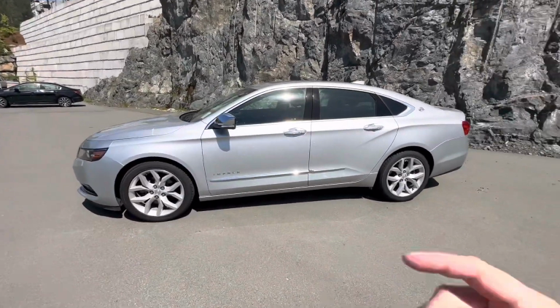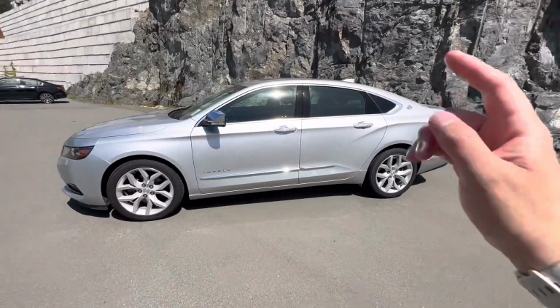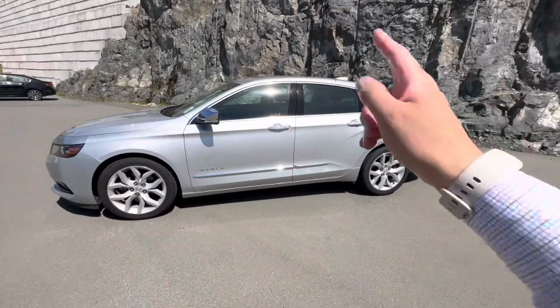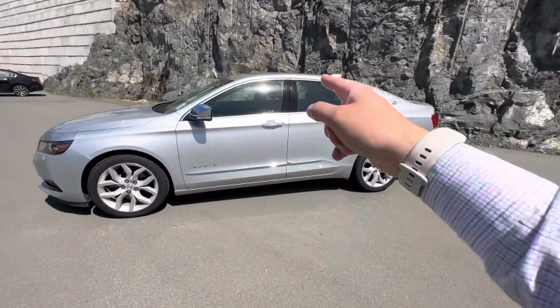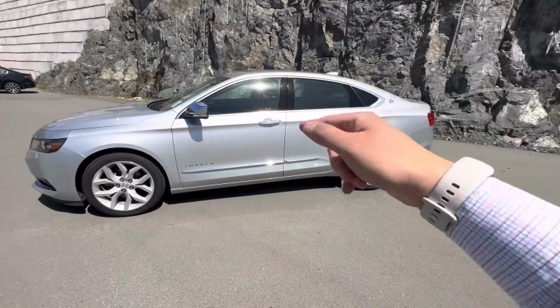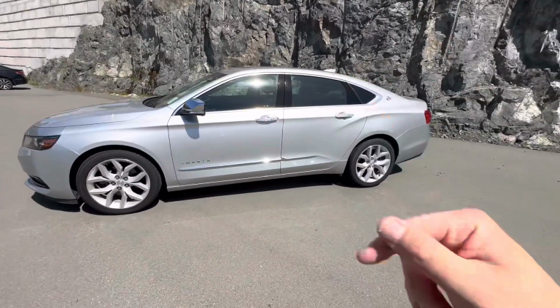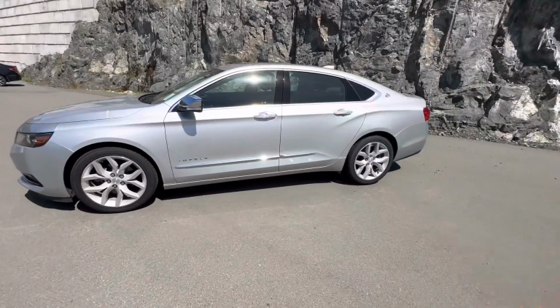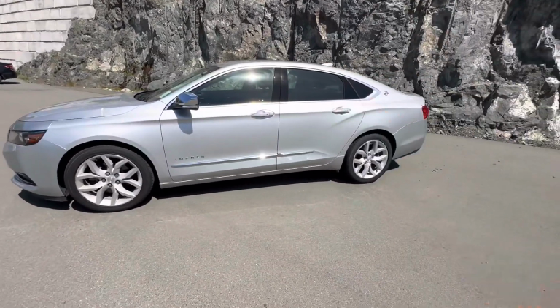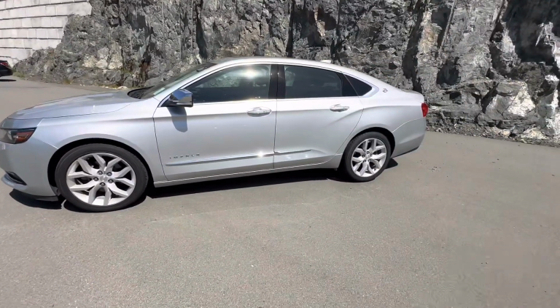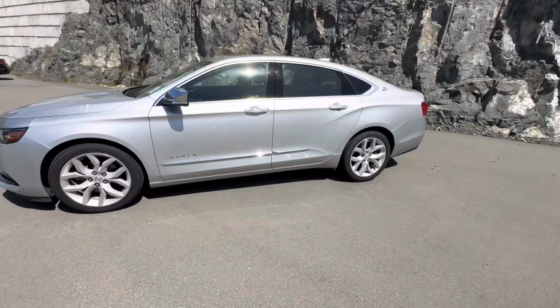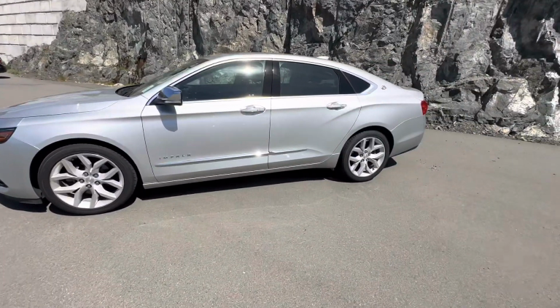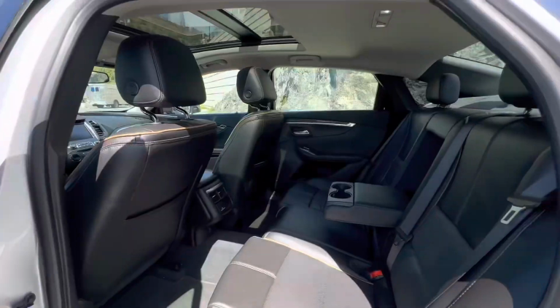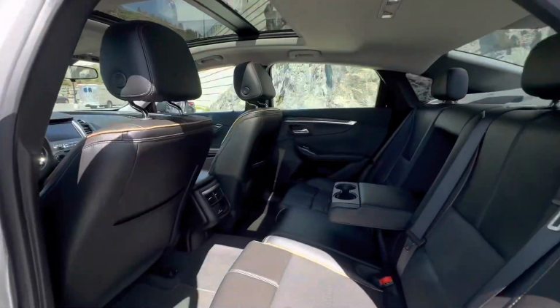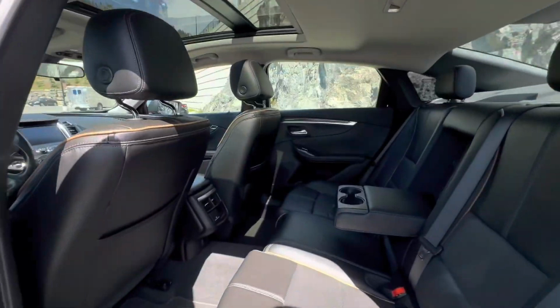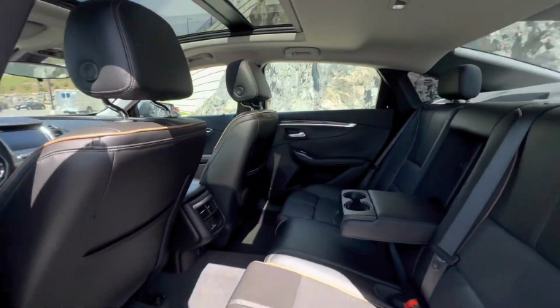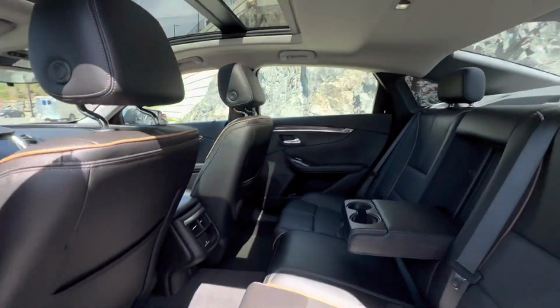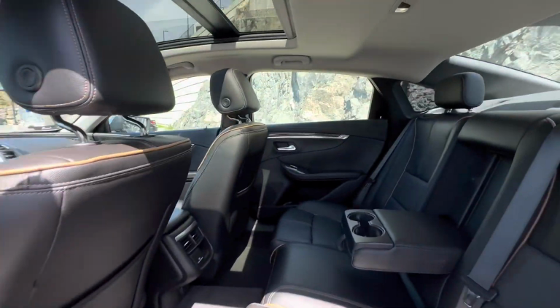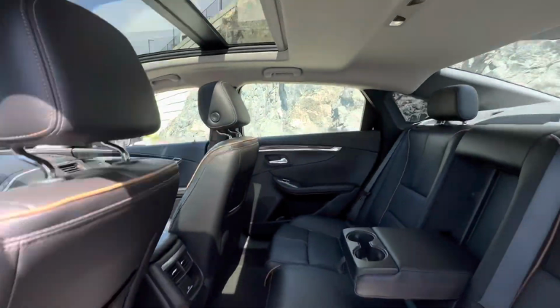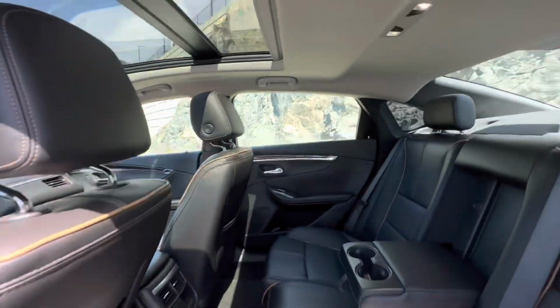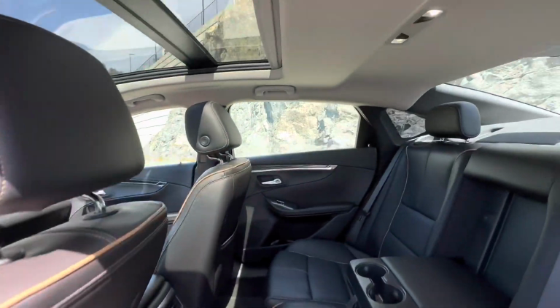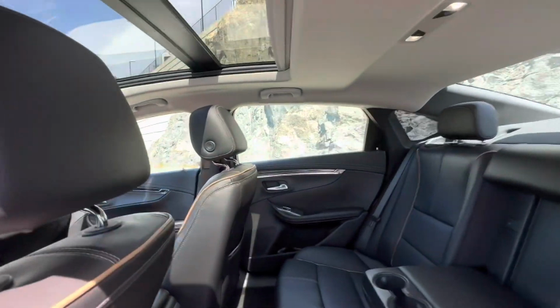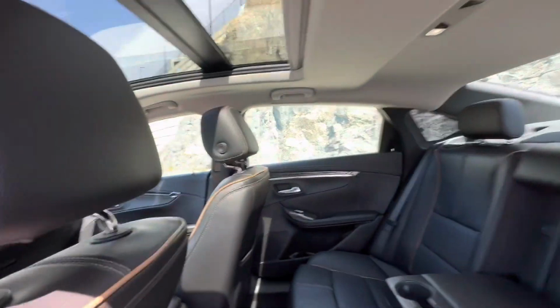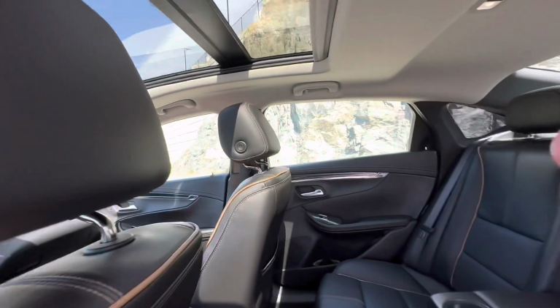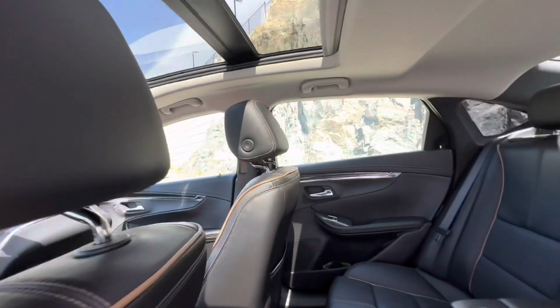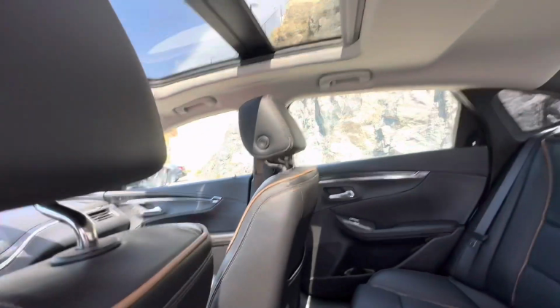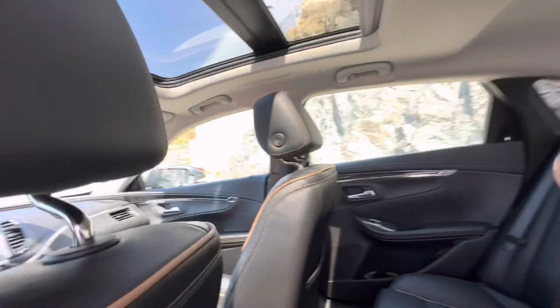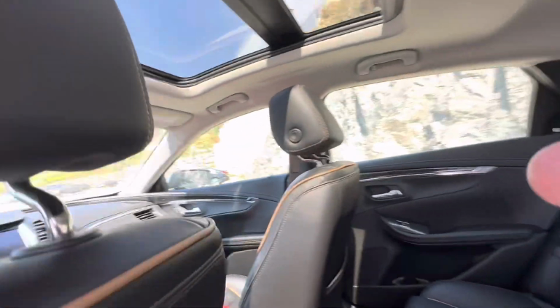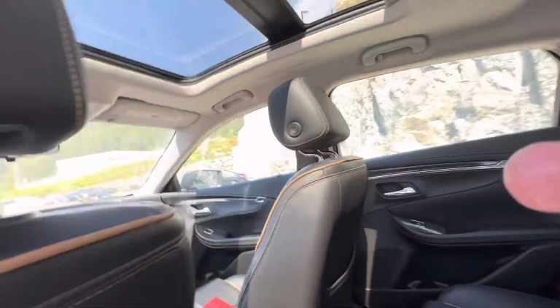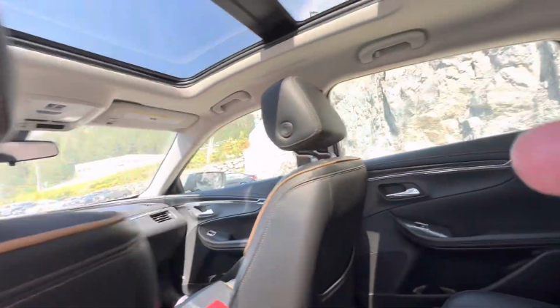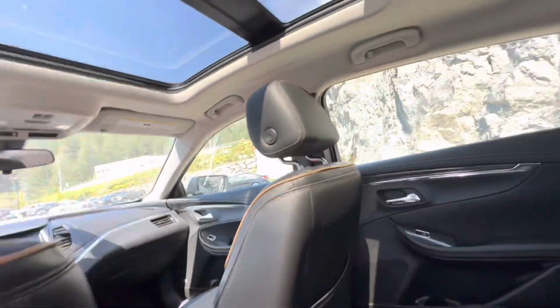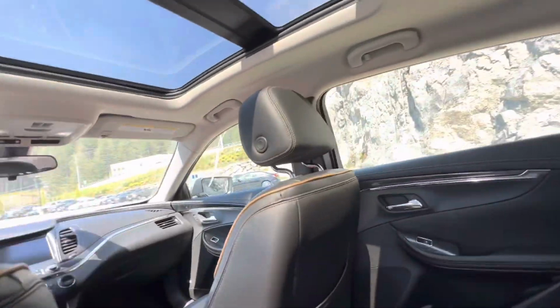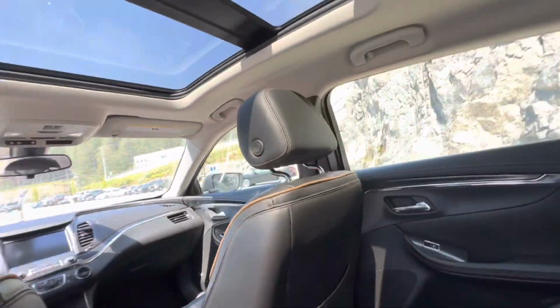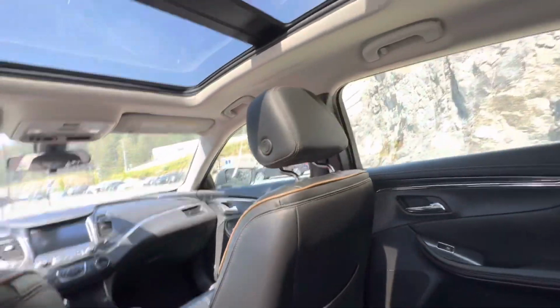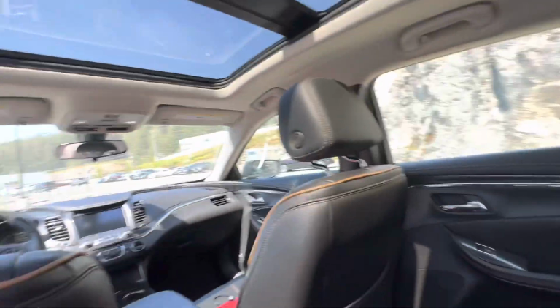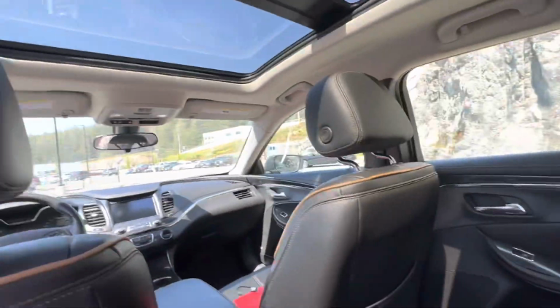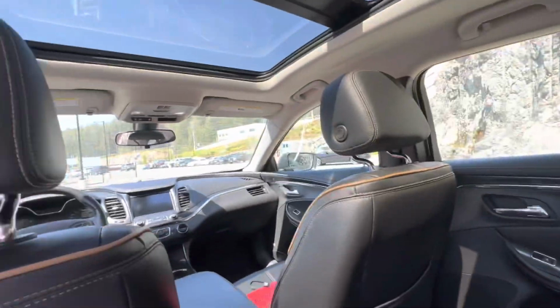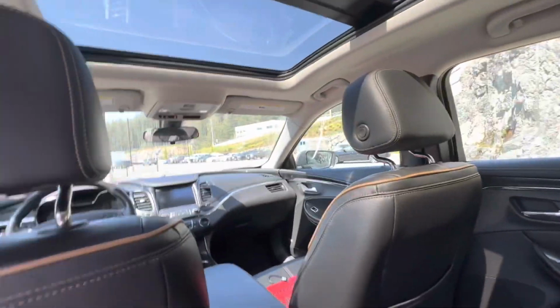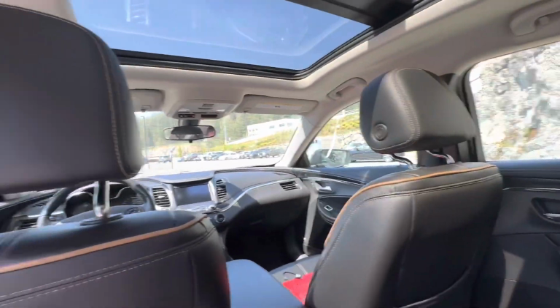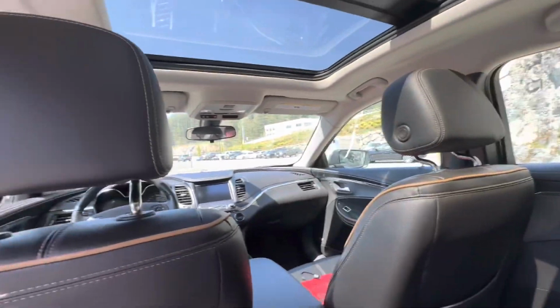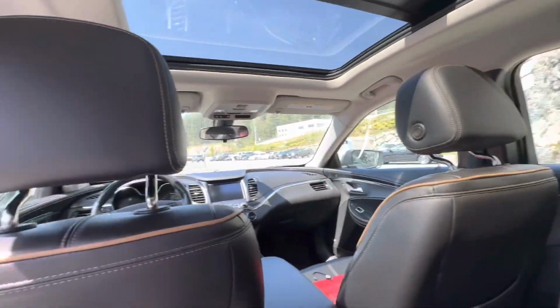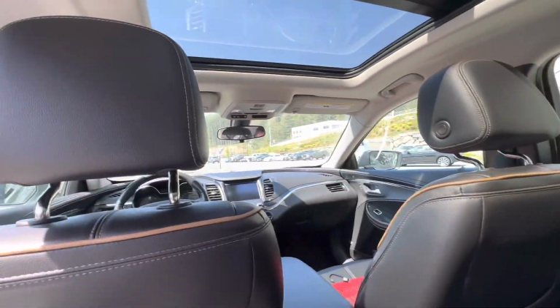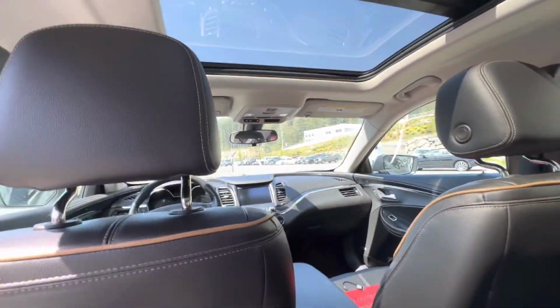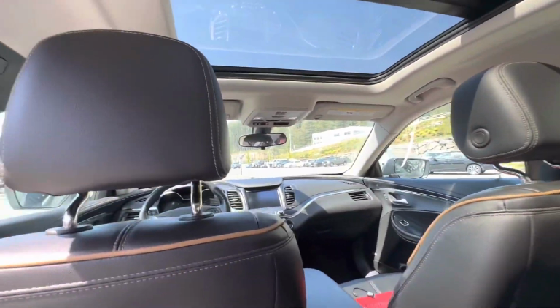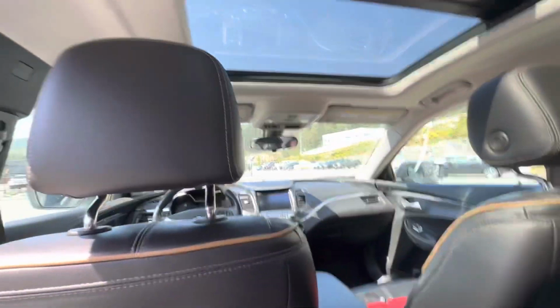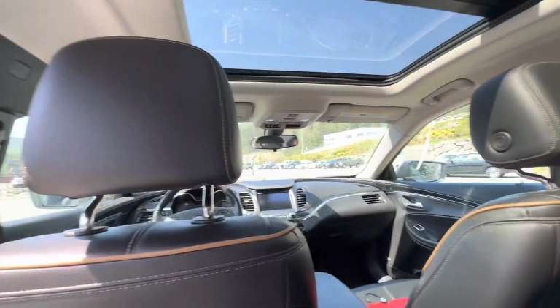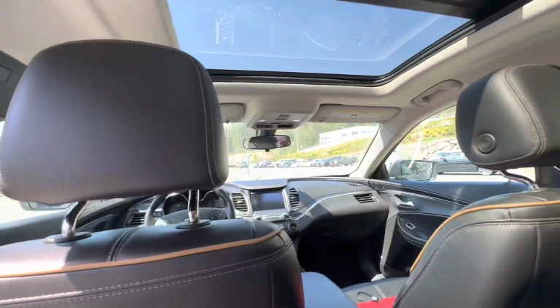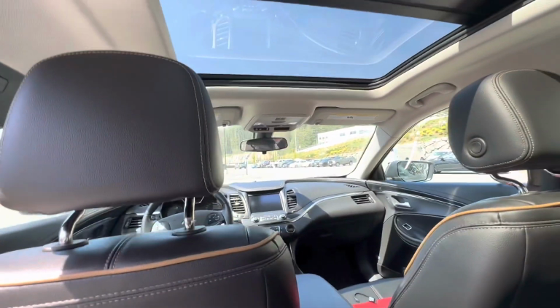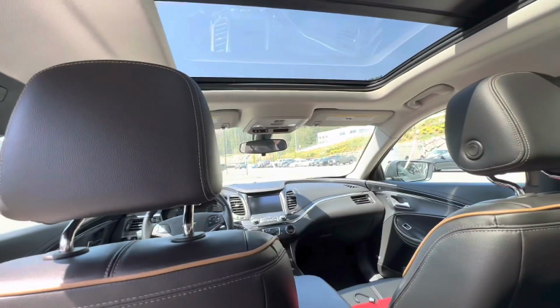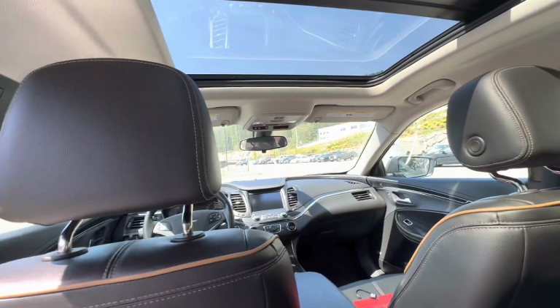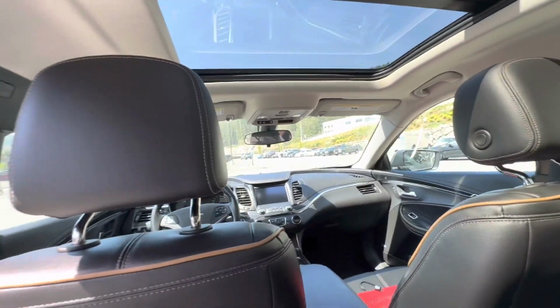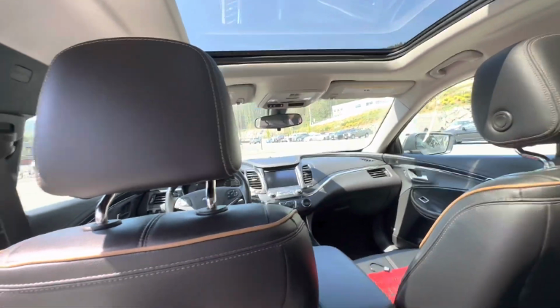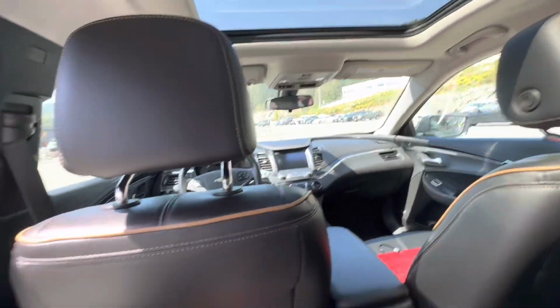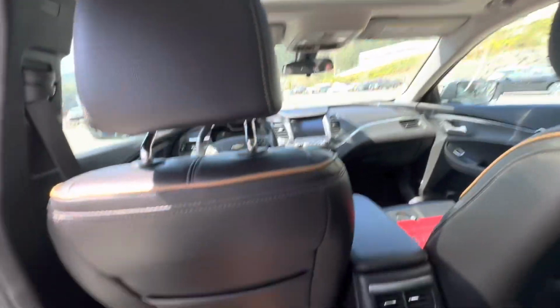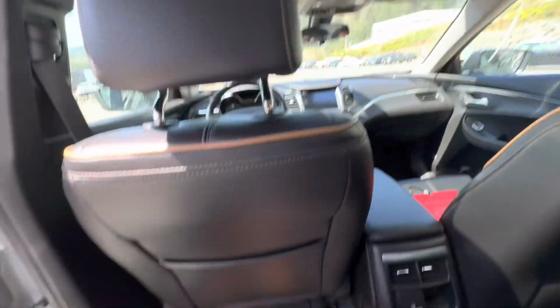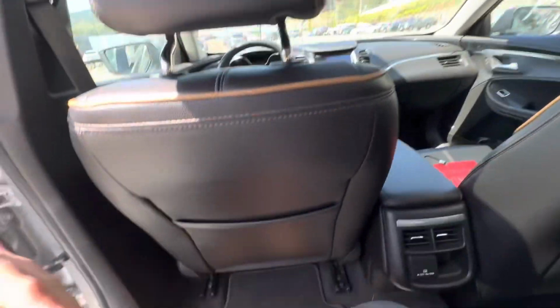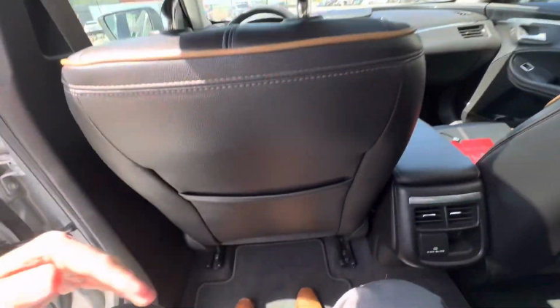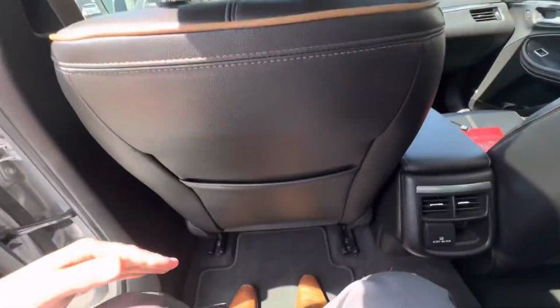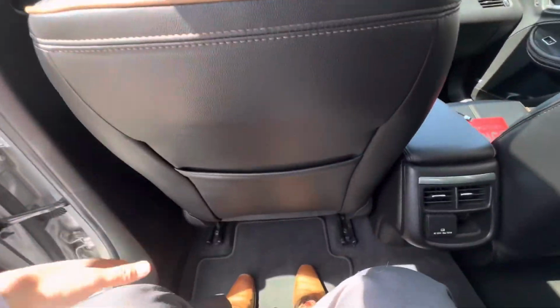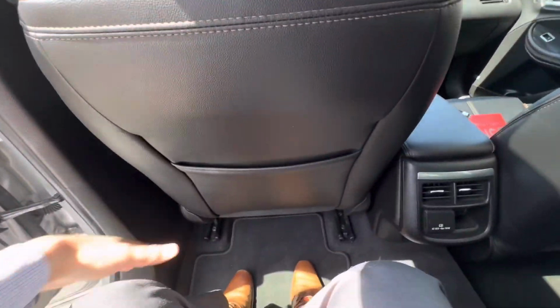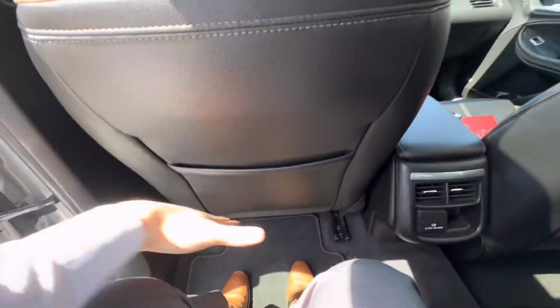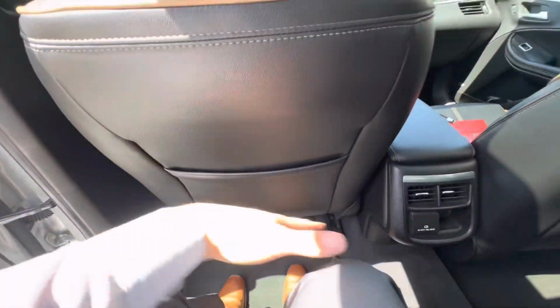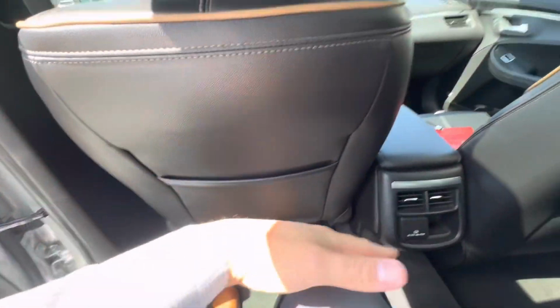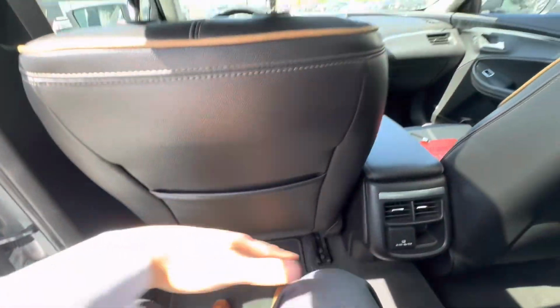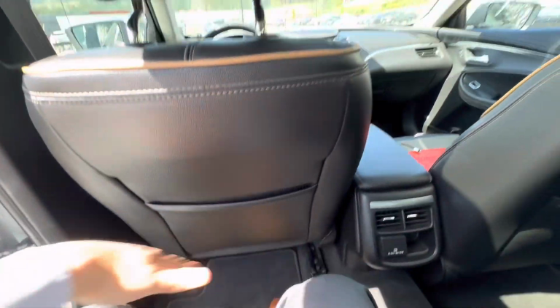Let's hop on the inside. Hopping into the back of the car here, very easy to get in, lots of headspace, lots of legroom.